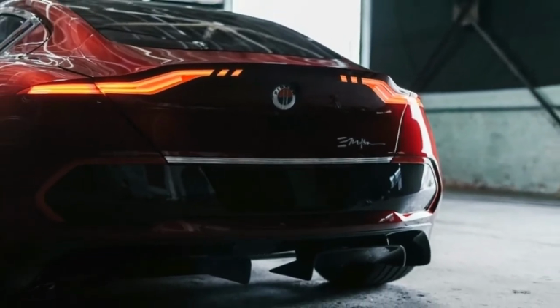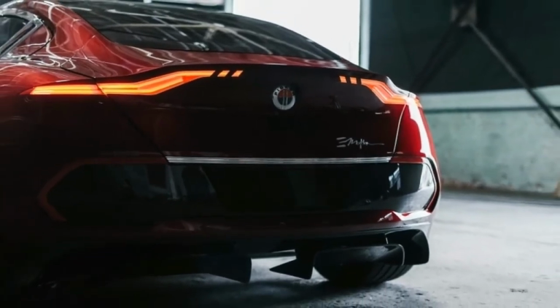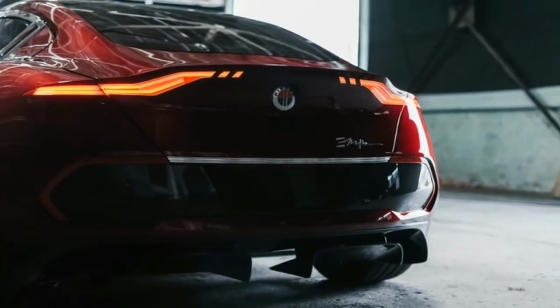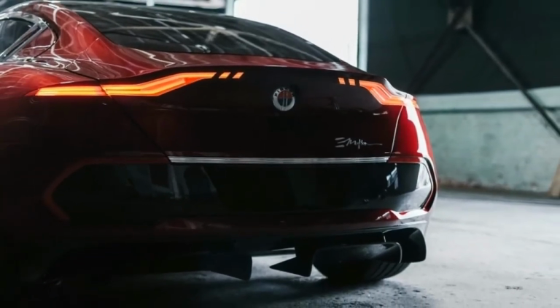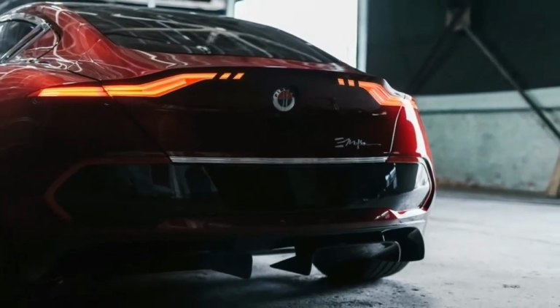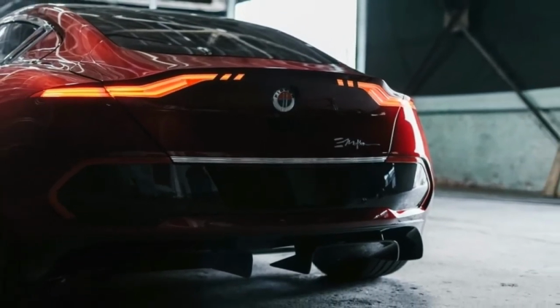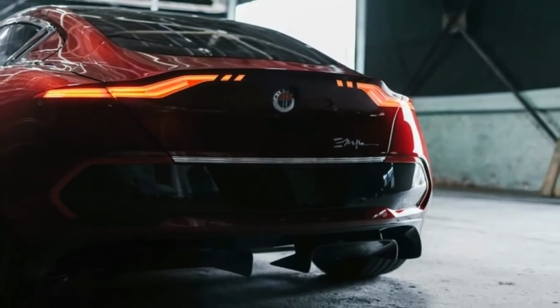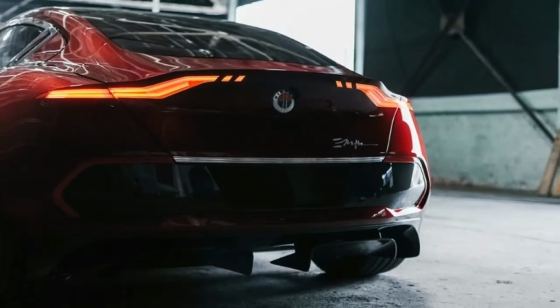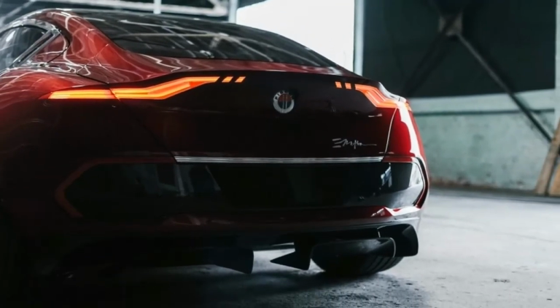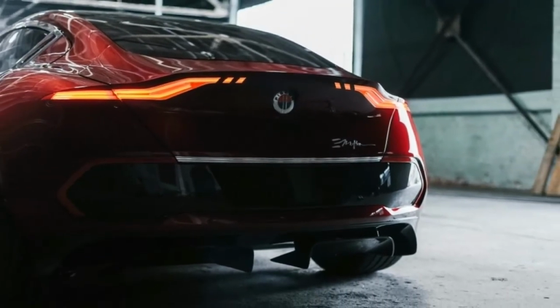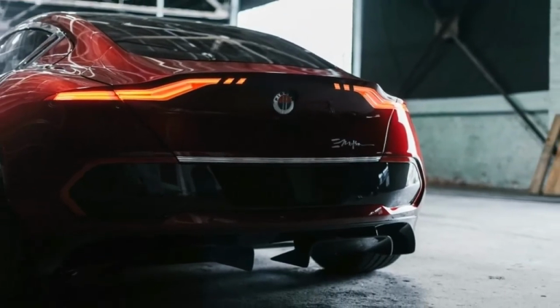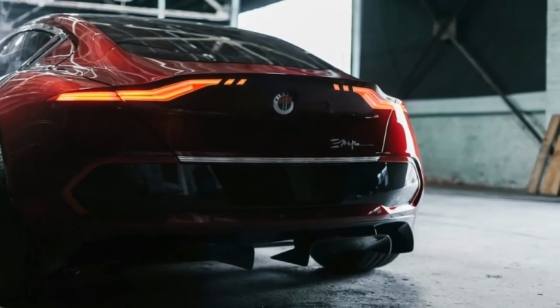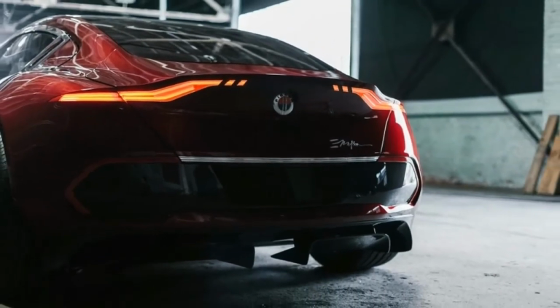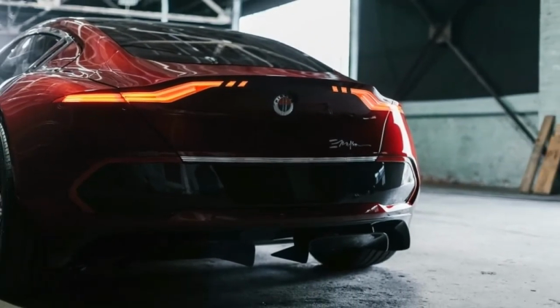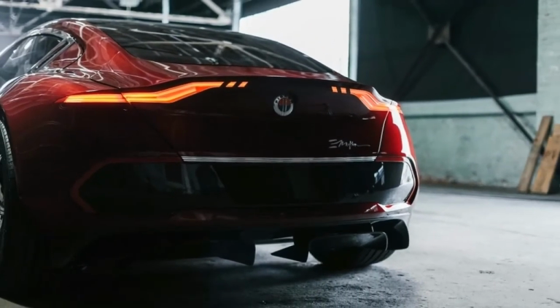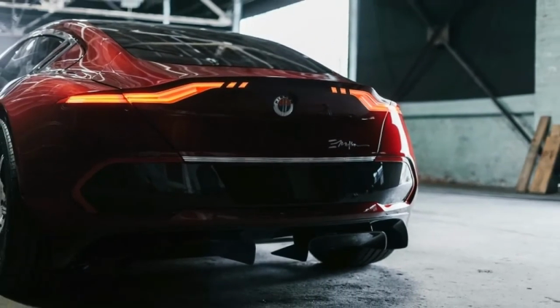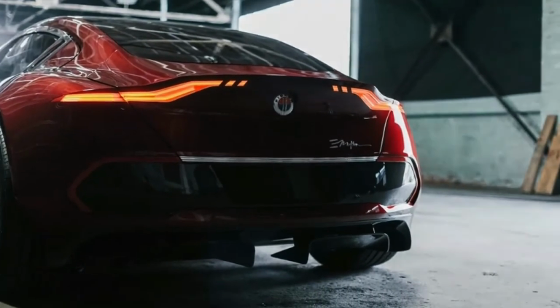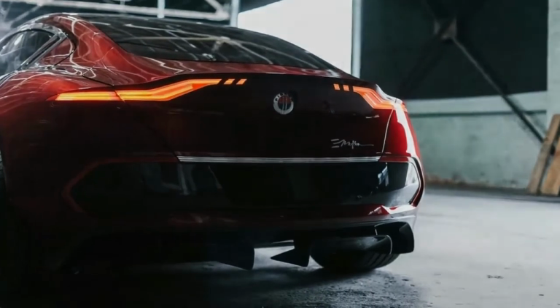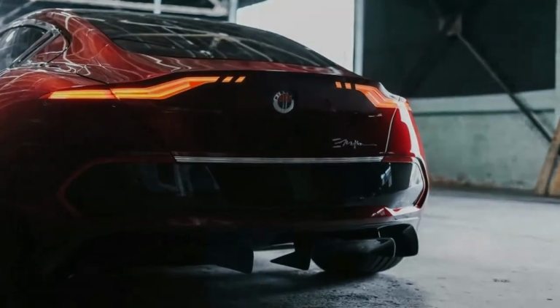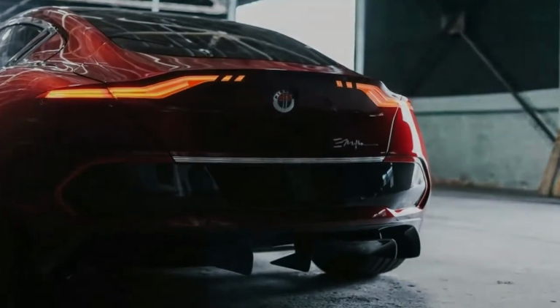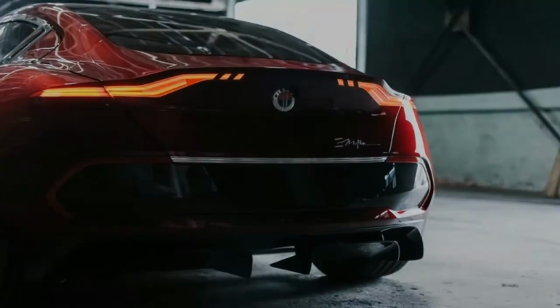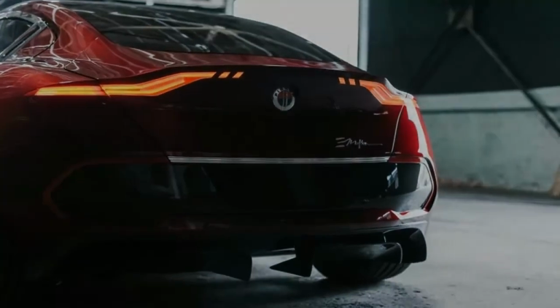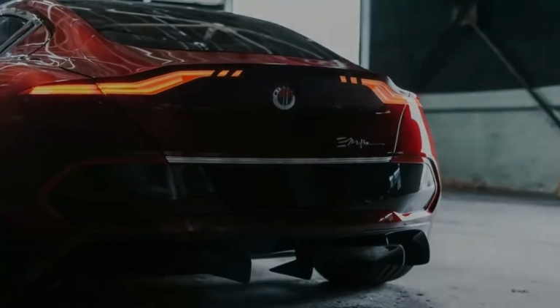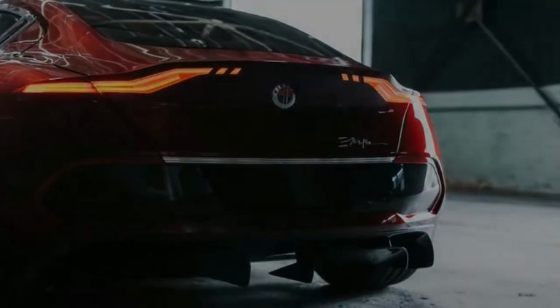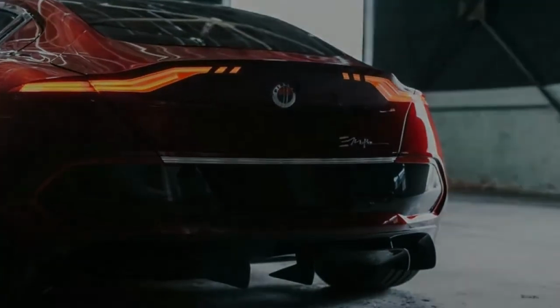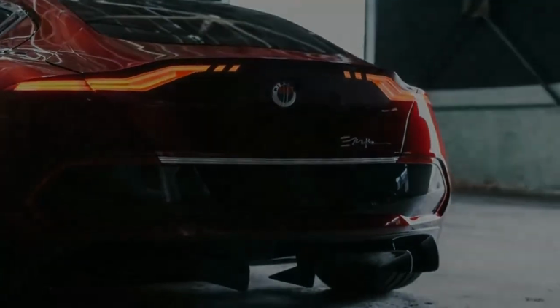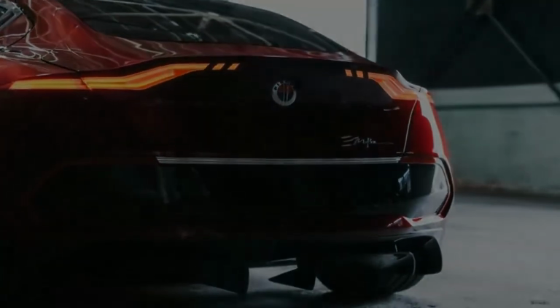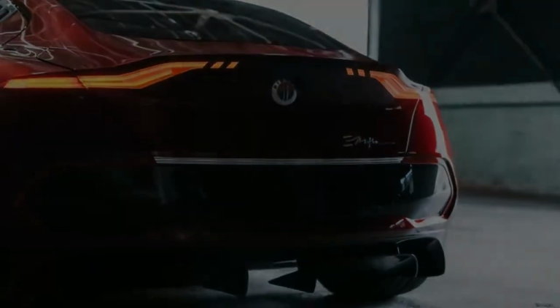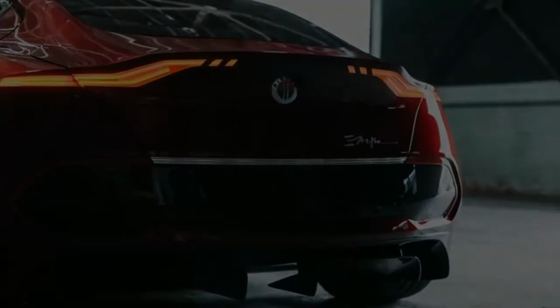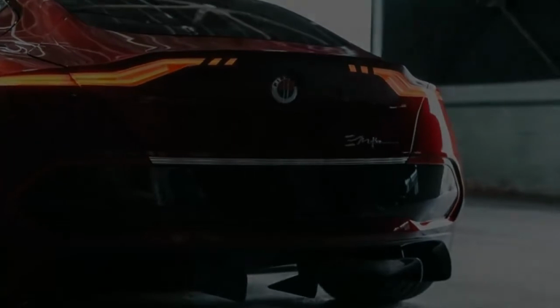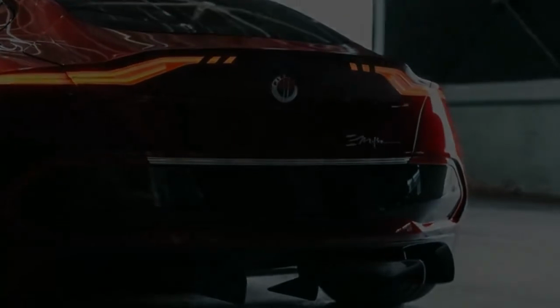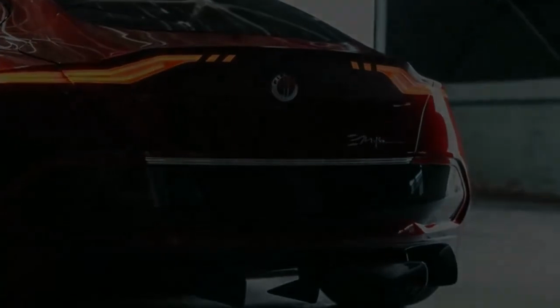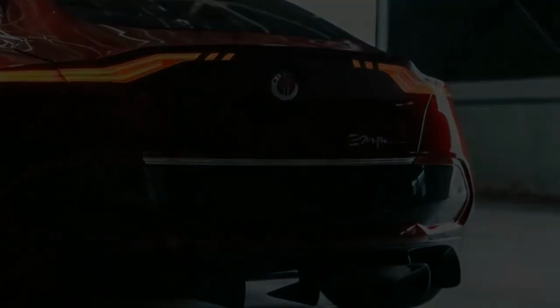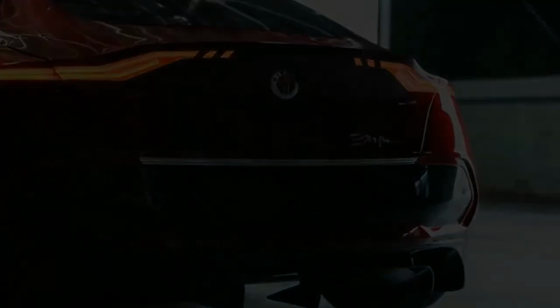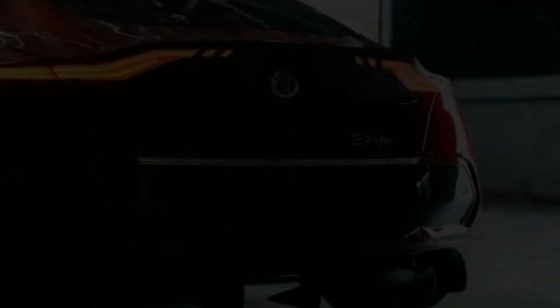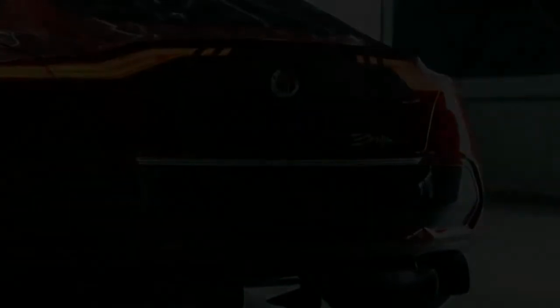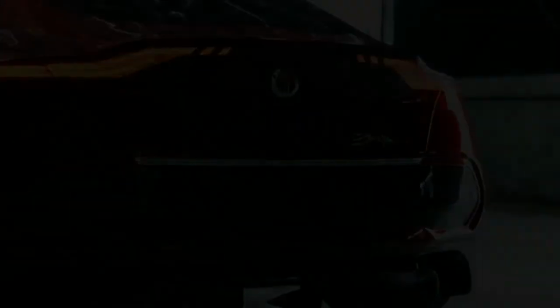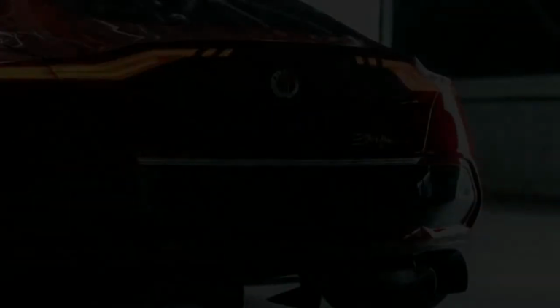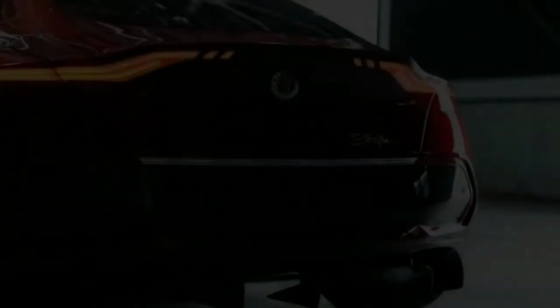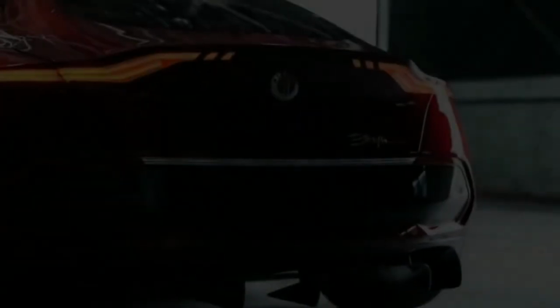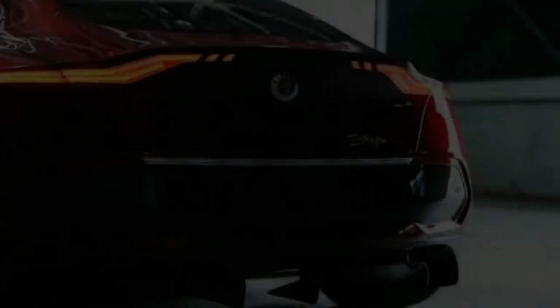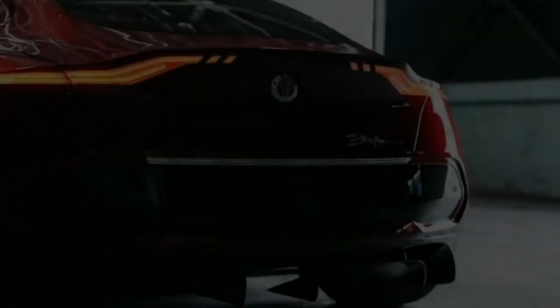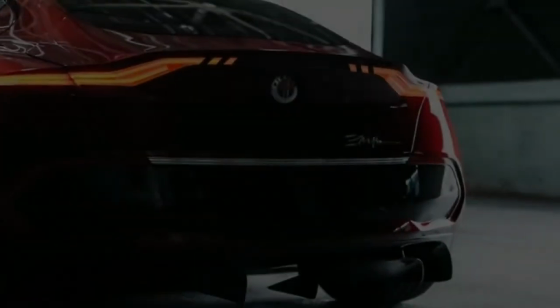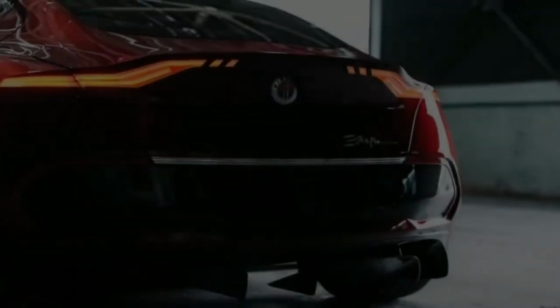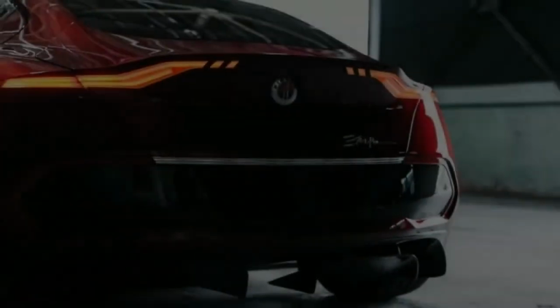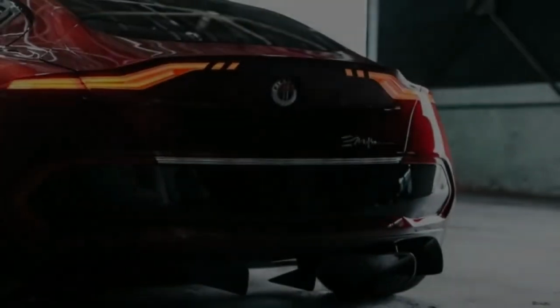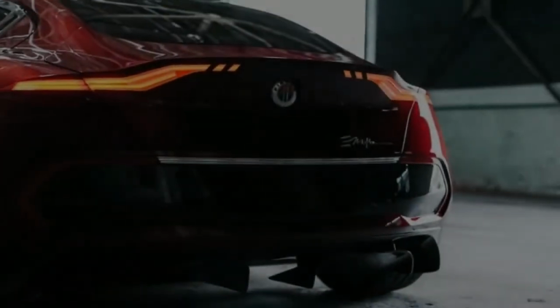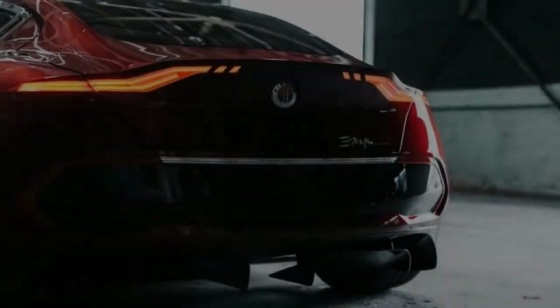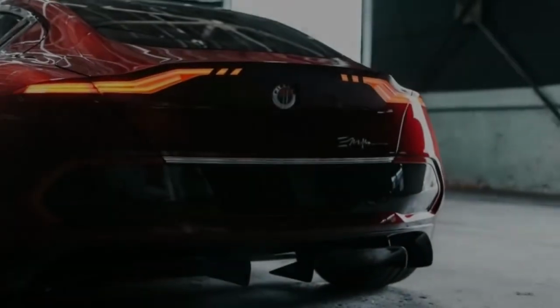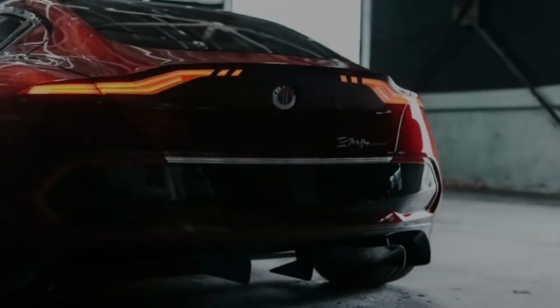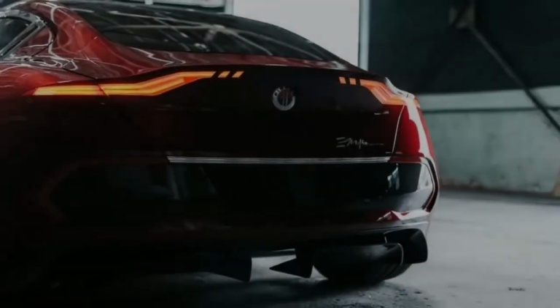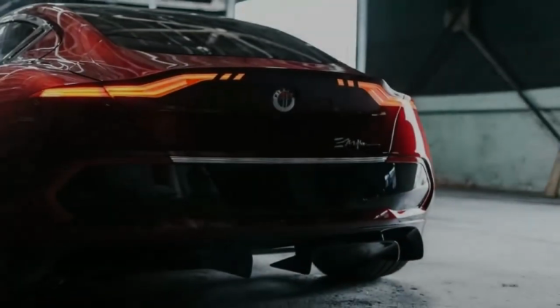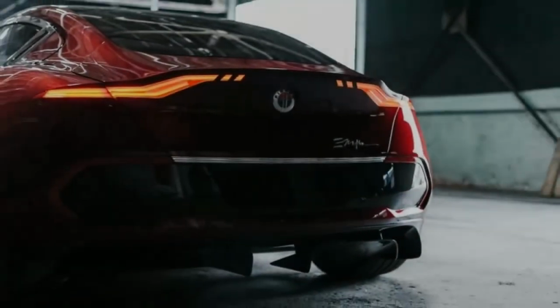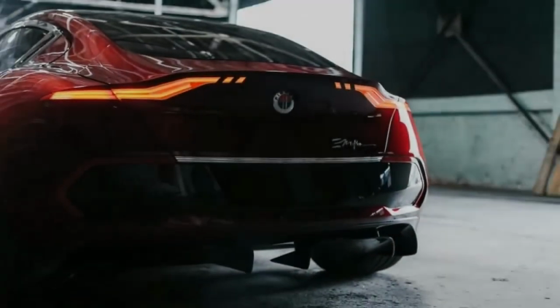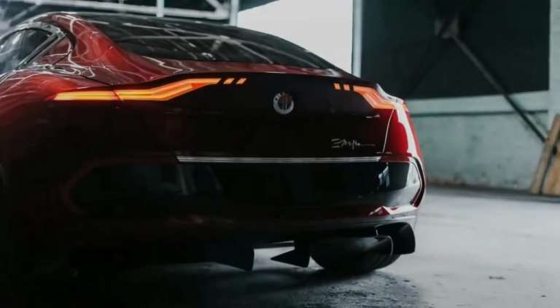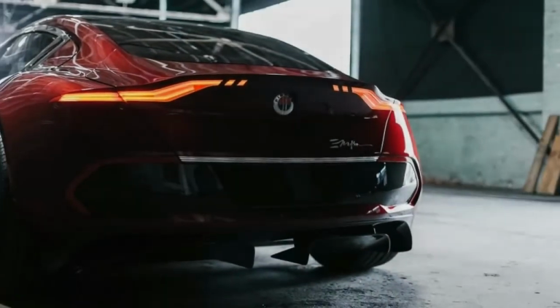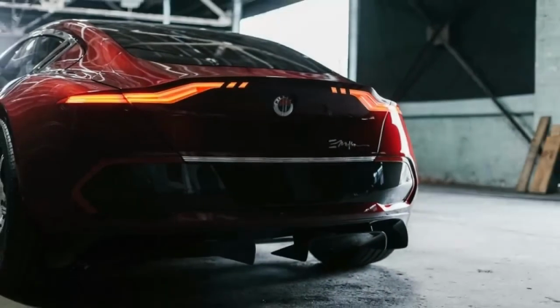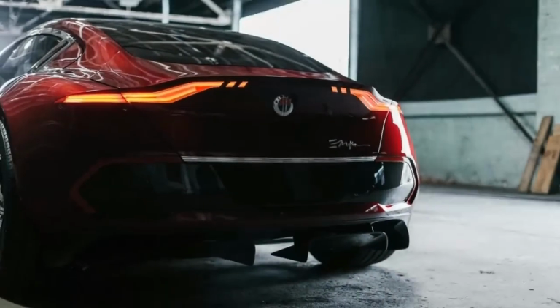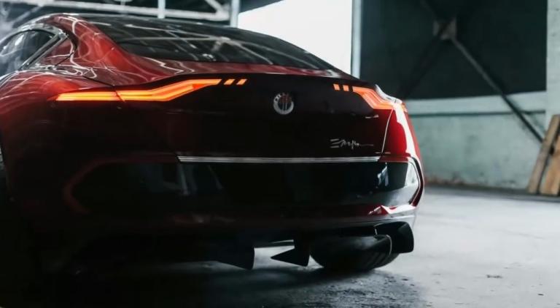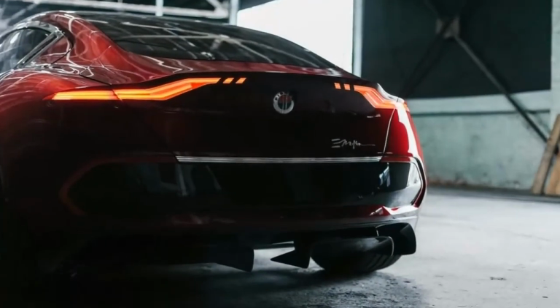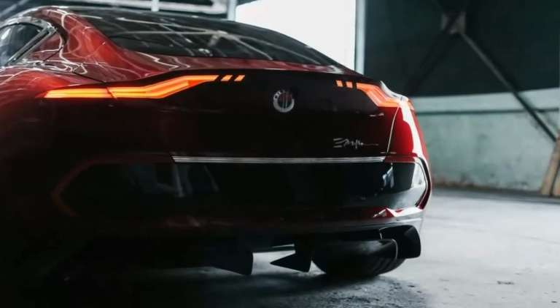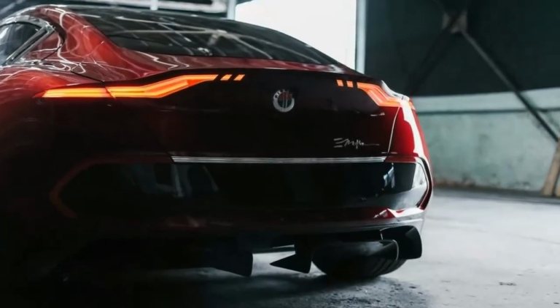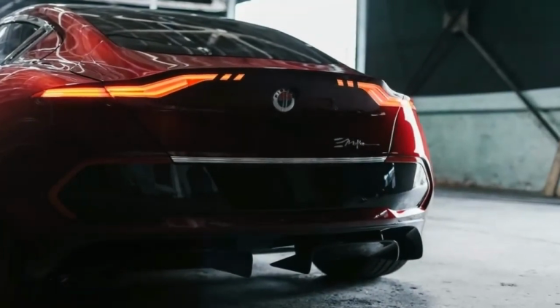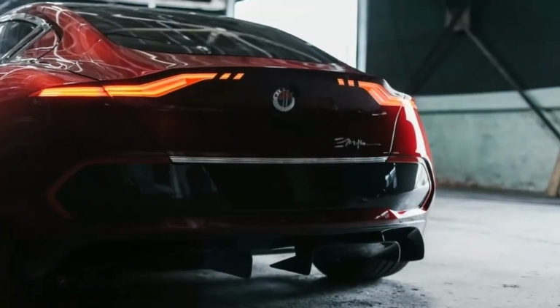Fisker Inc. is about breaking barriers, leading in automotive technologies, and ultimately creating the most desirable, functional, futuristic electric vehicles.